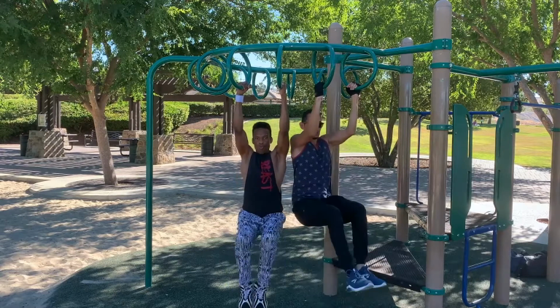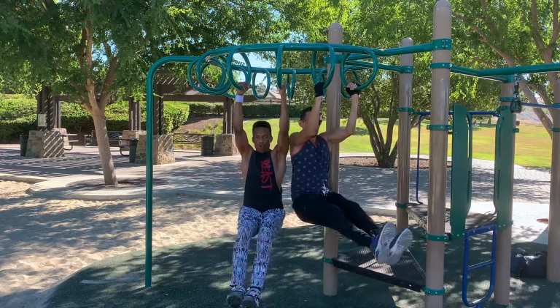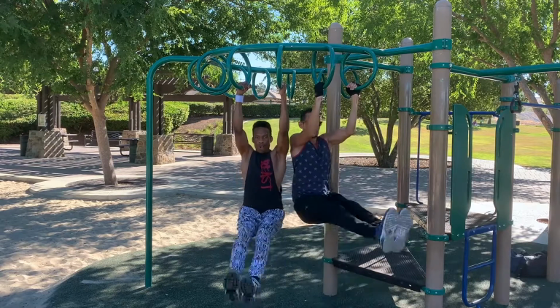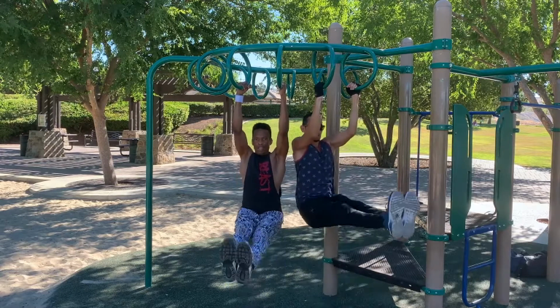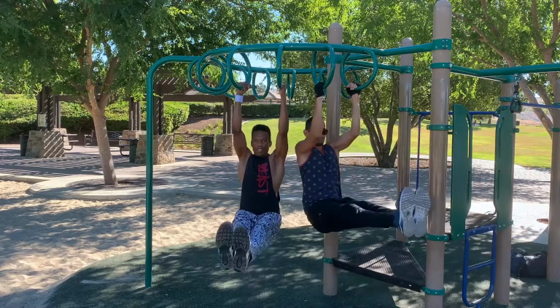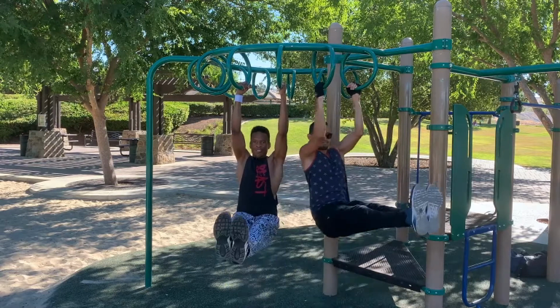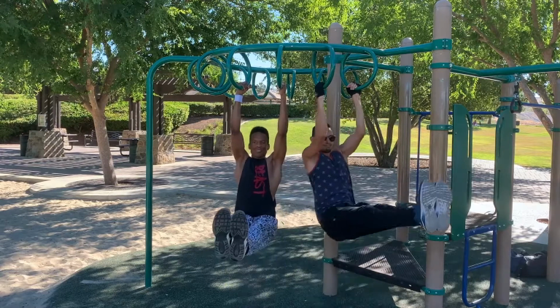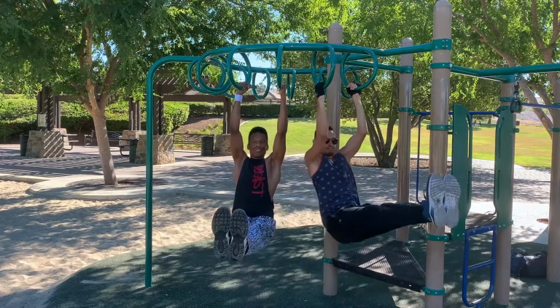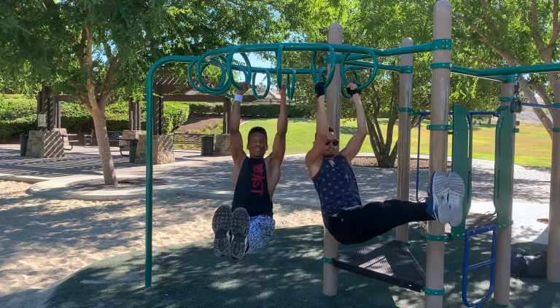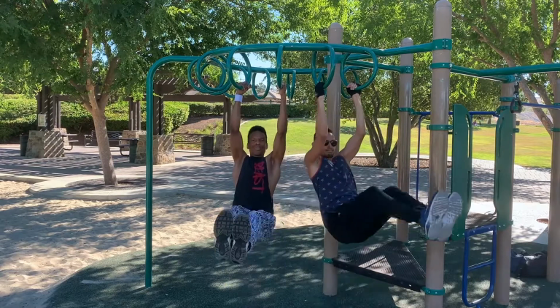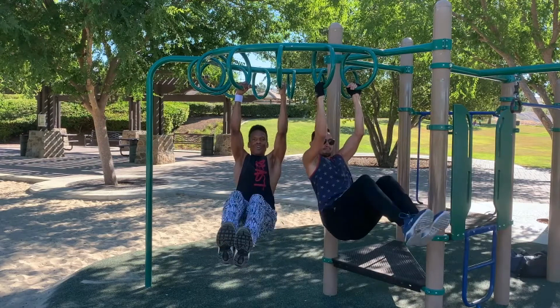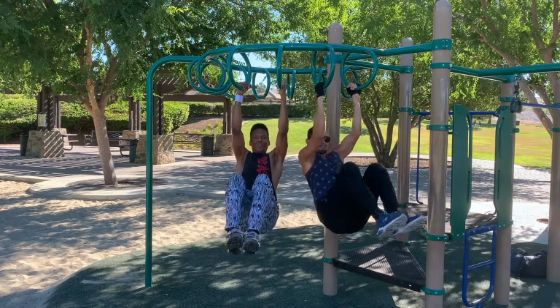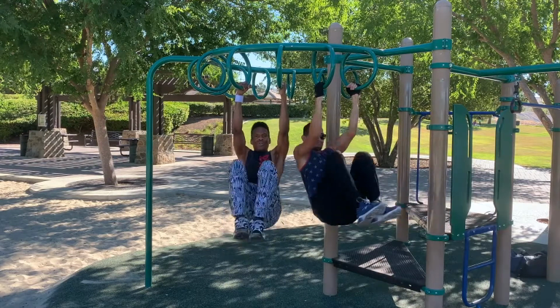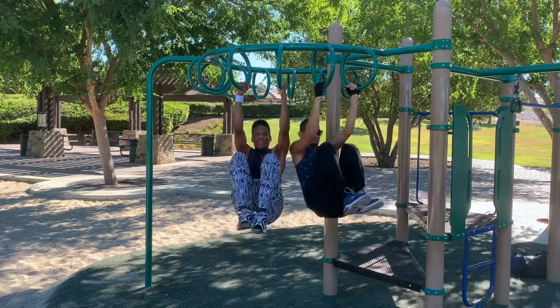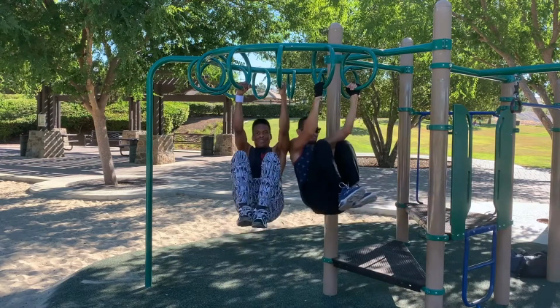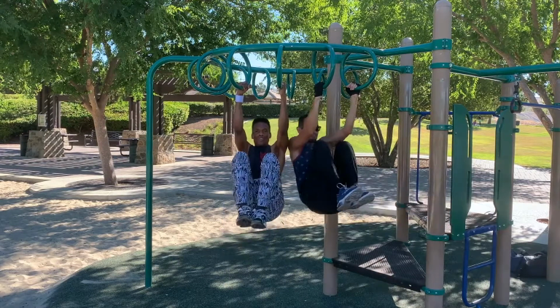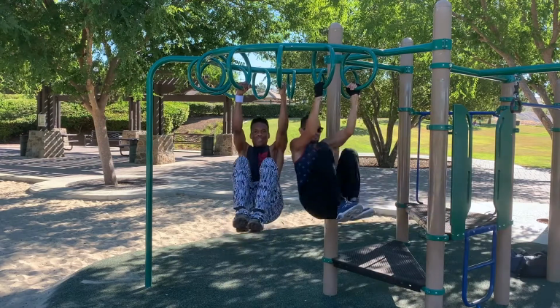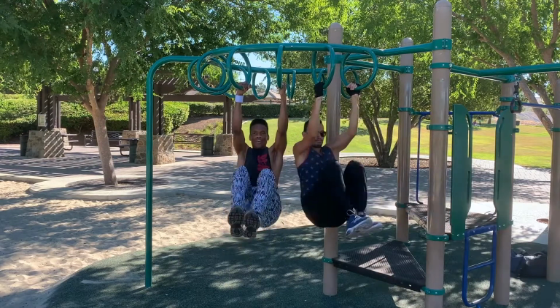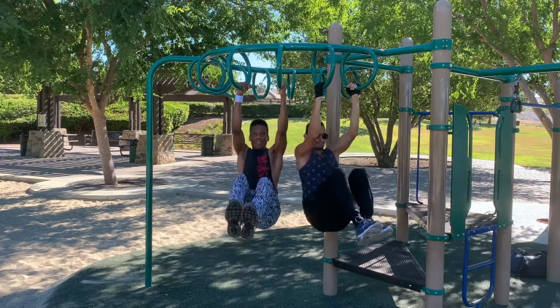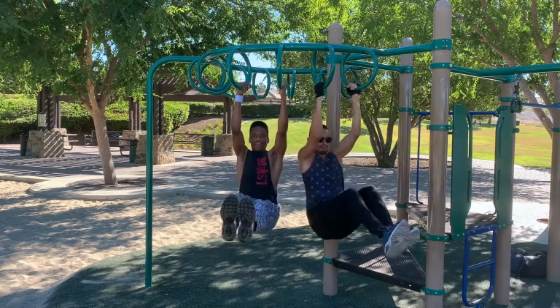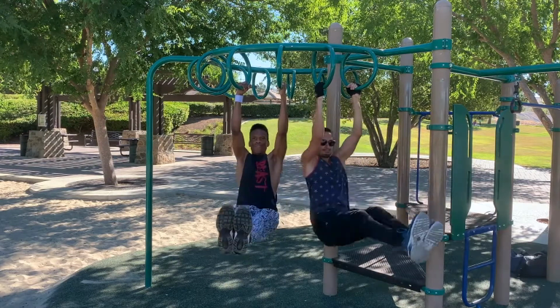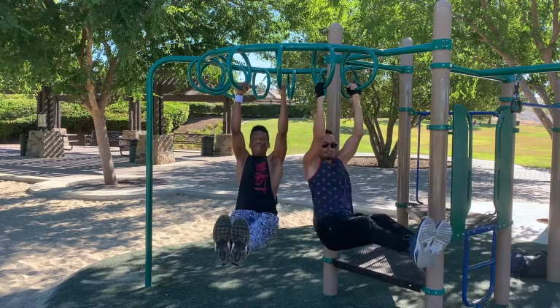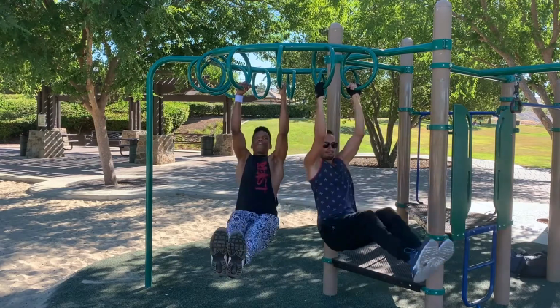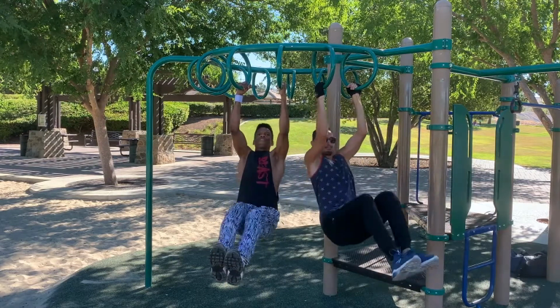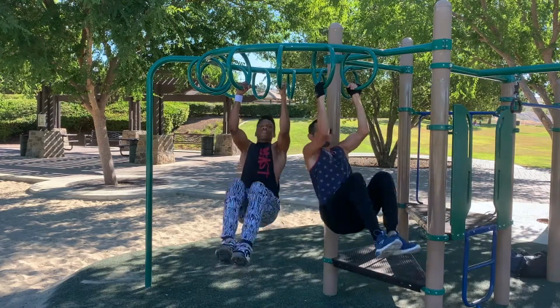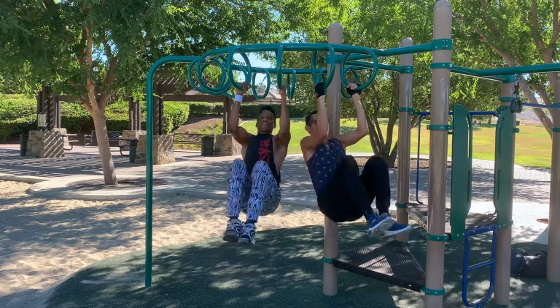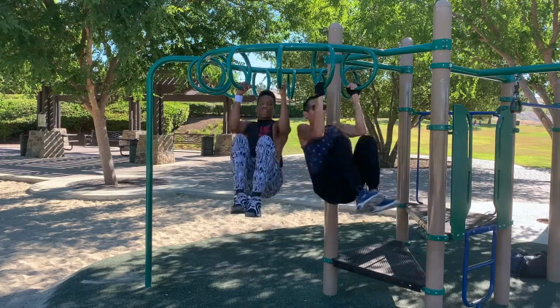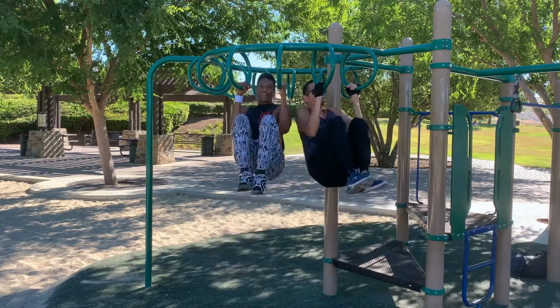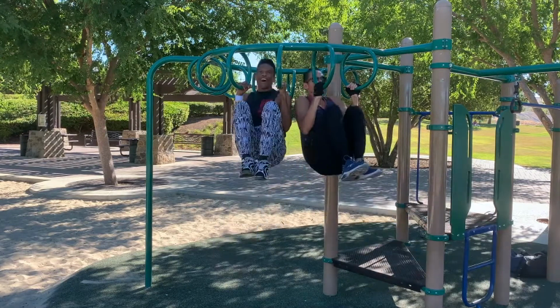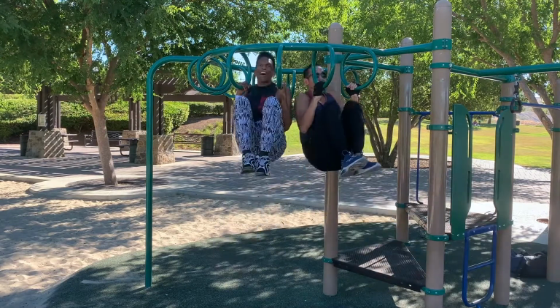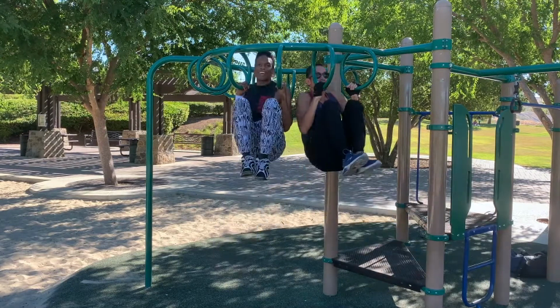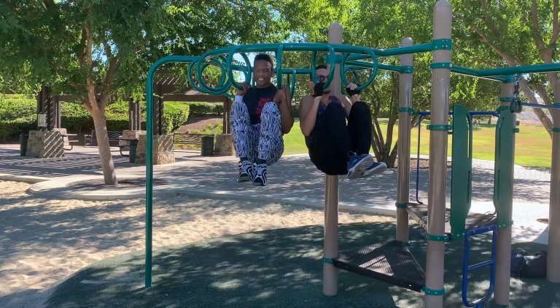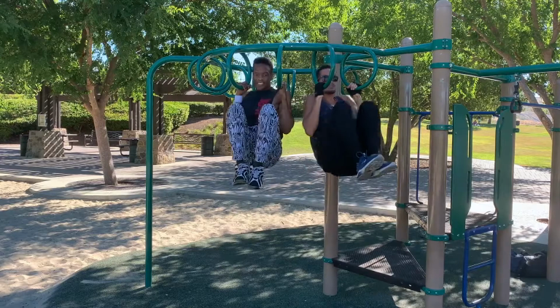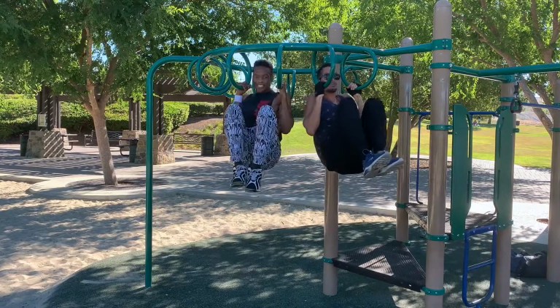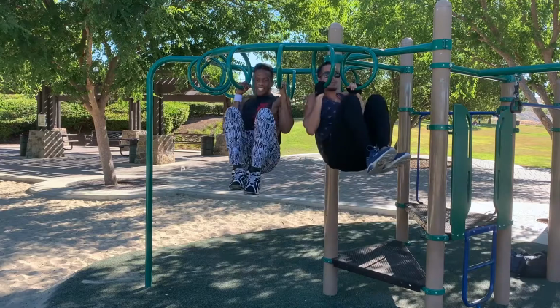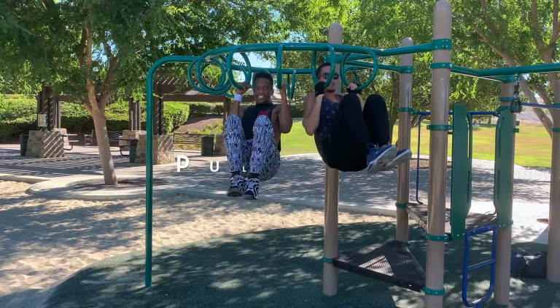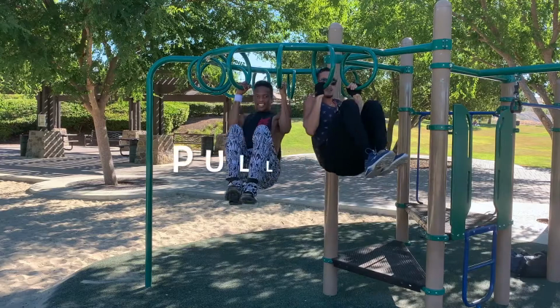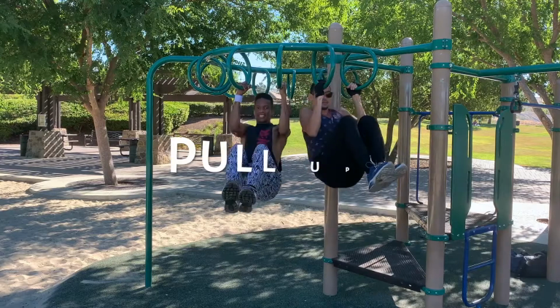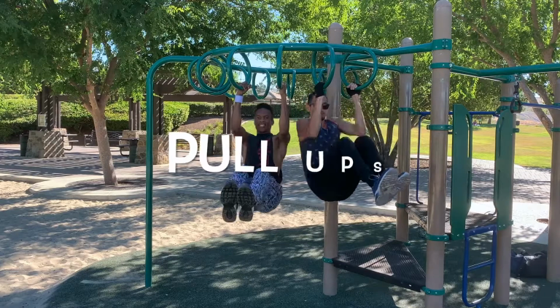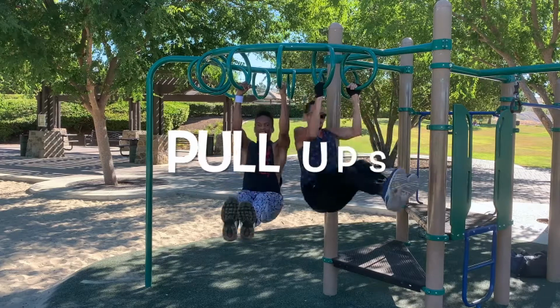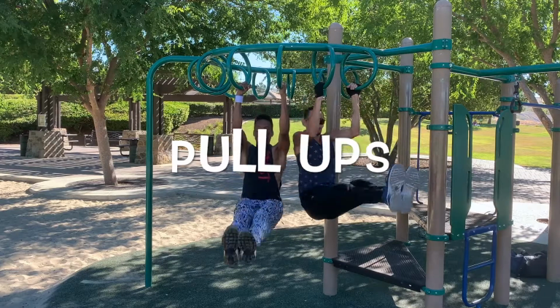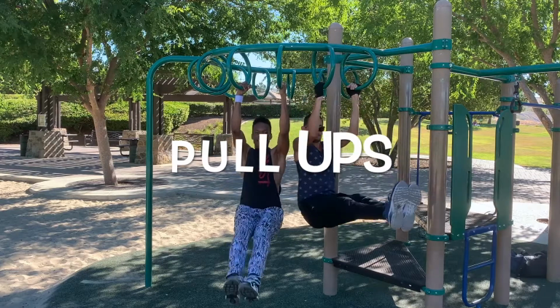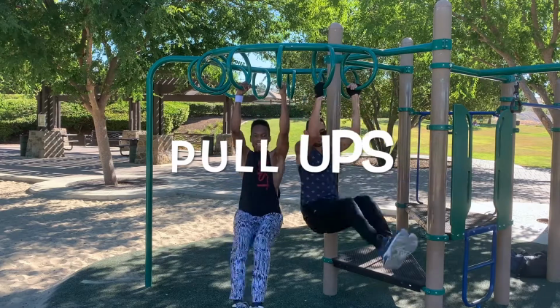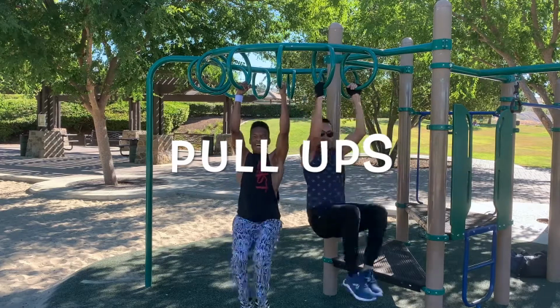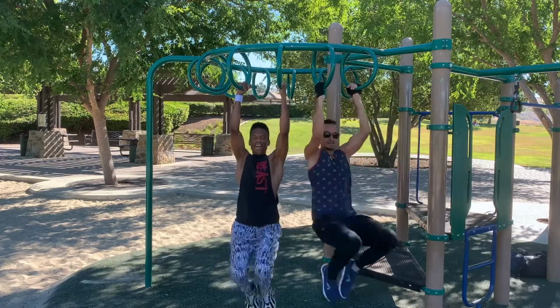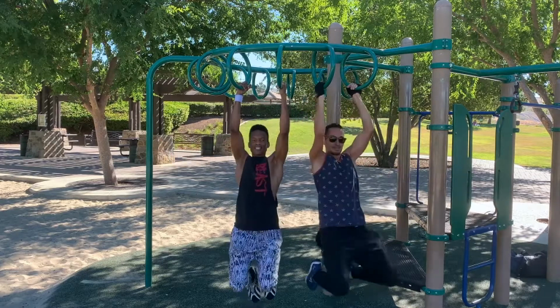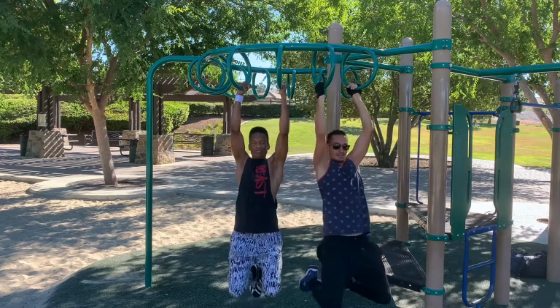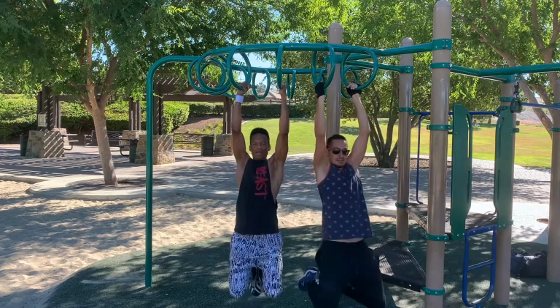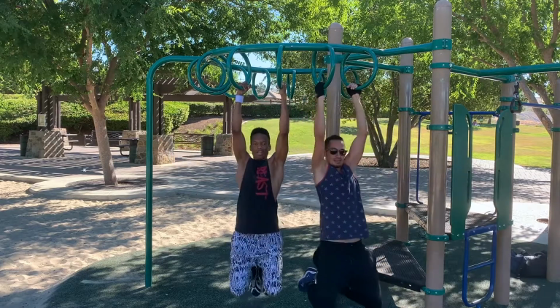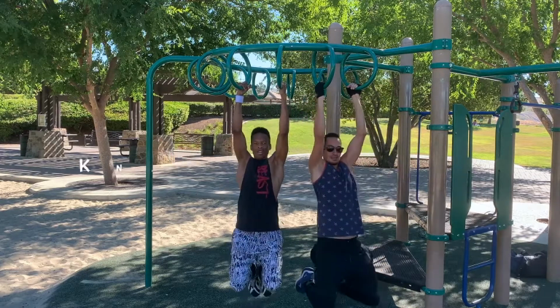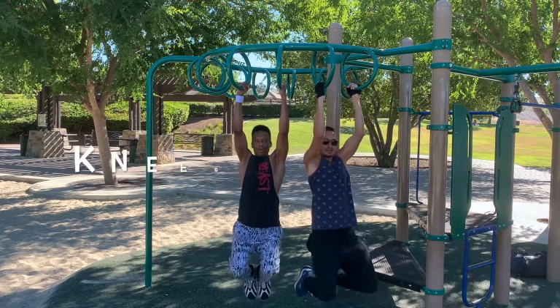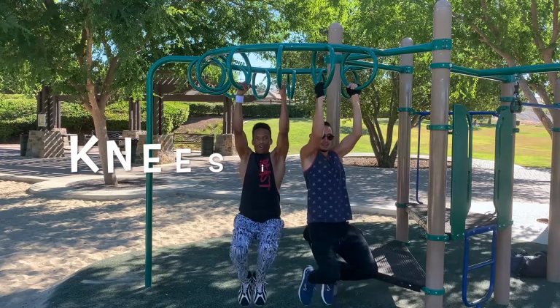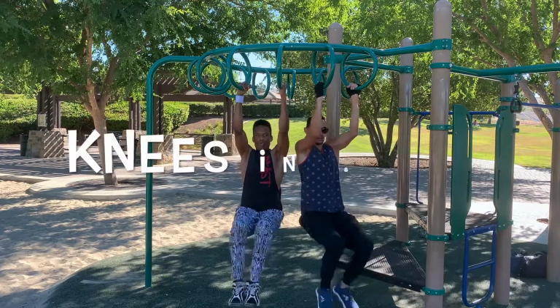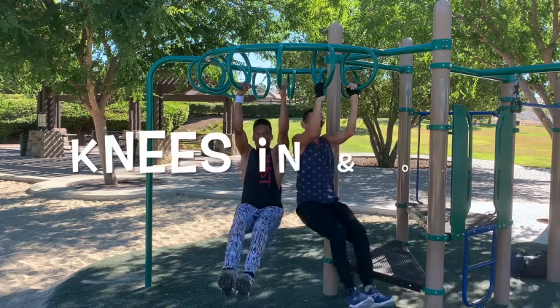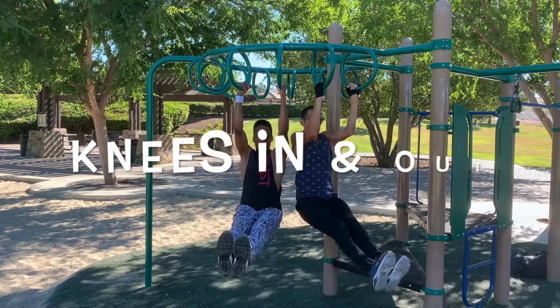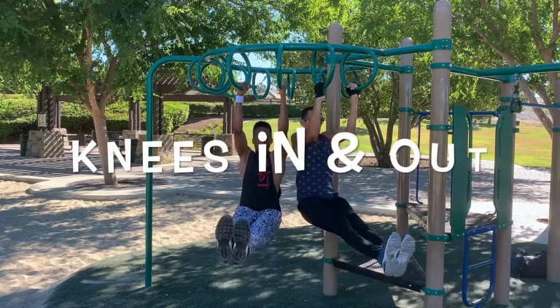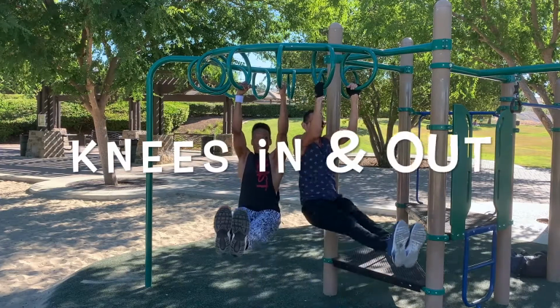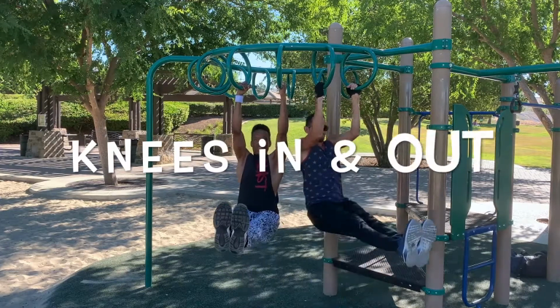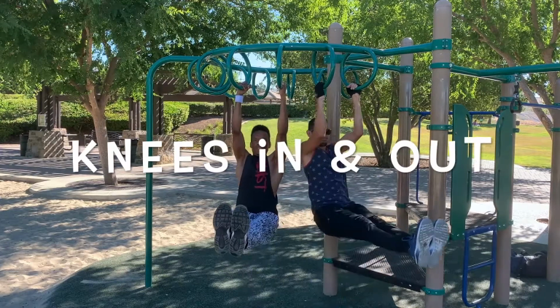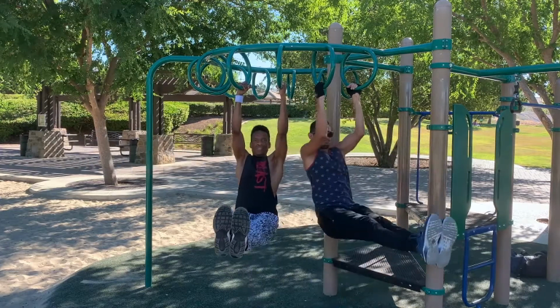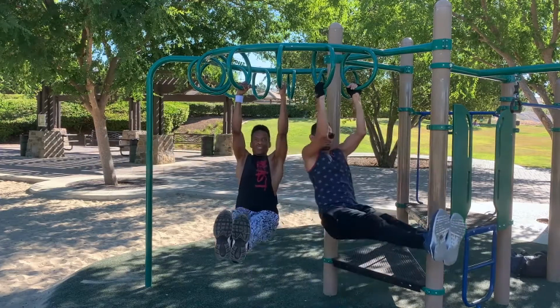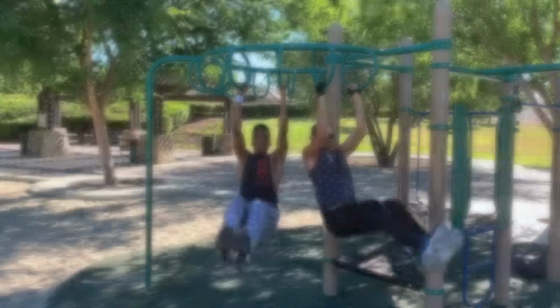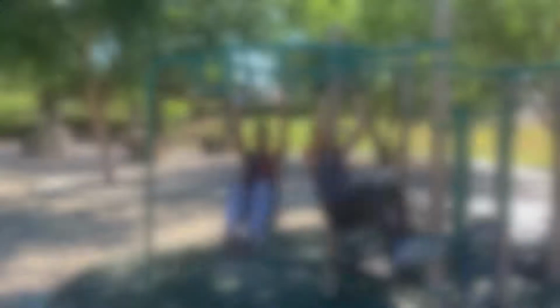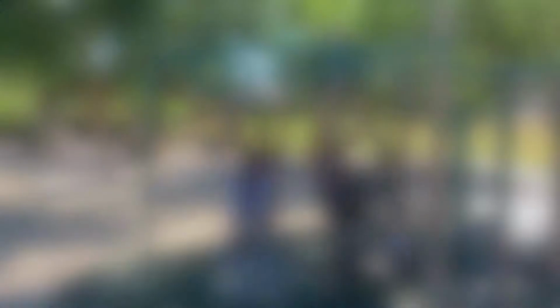It's a lot of fun to work out with a partner. Wesley and I have worked together to create a new combo we call pull-ups, knees in and out.